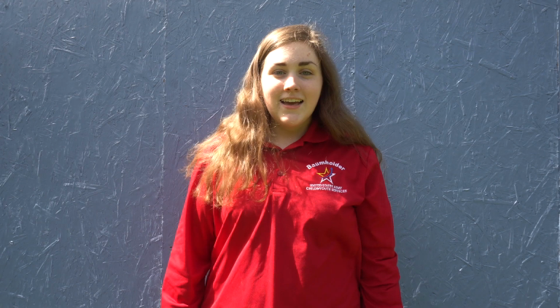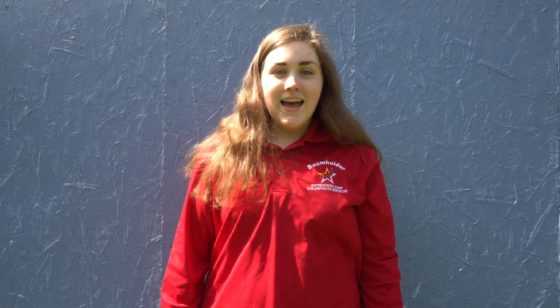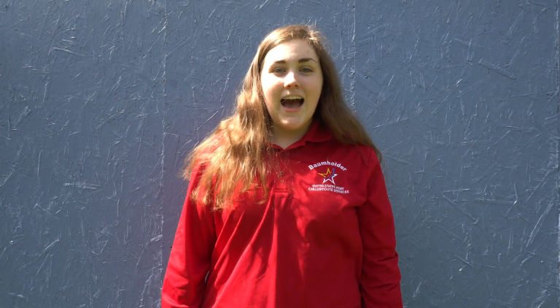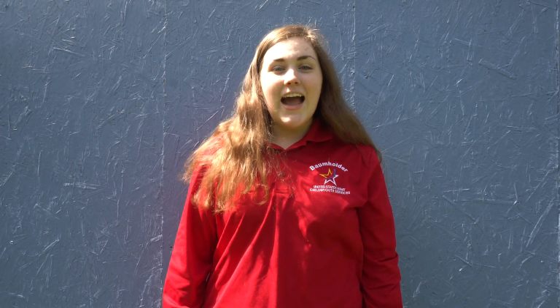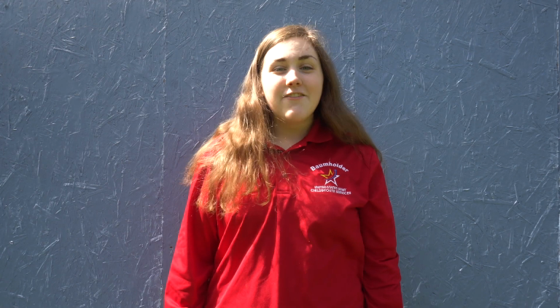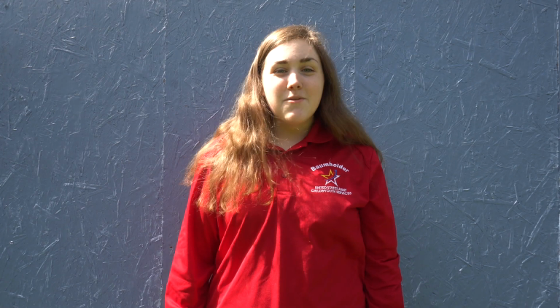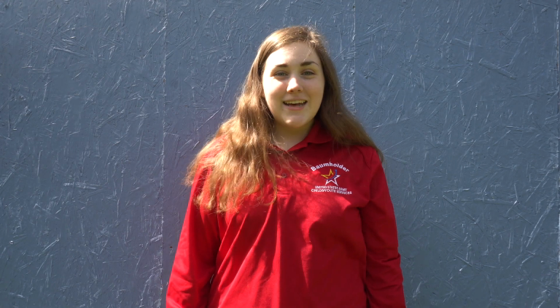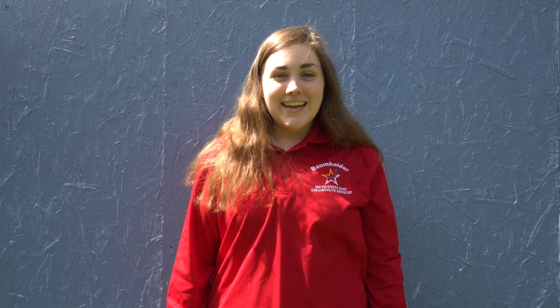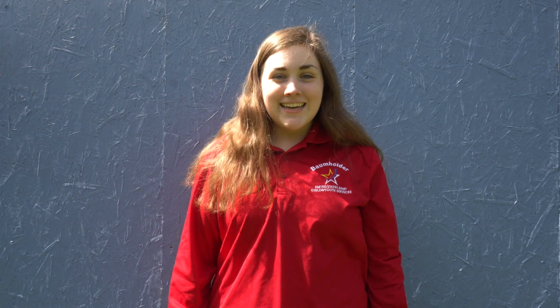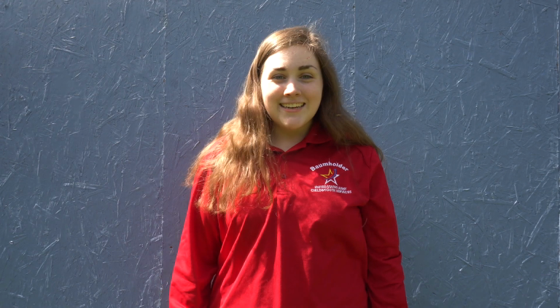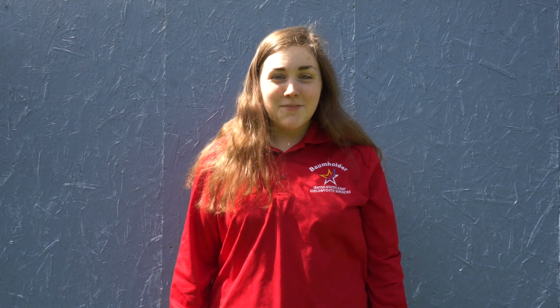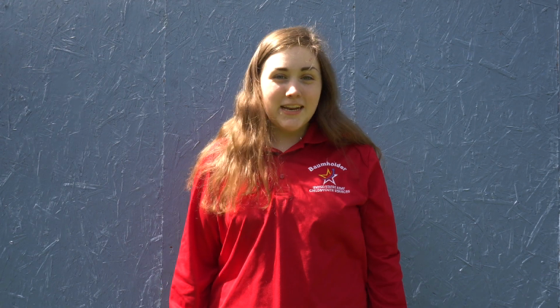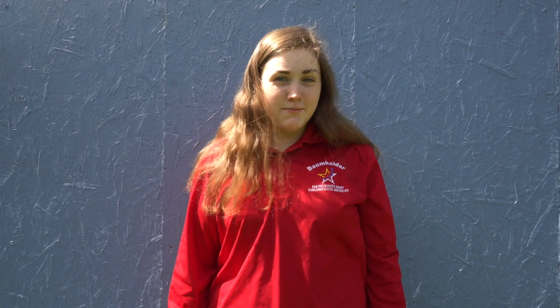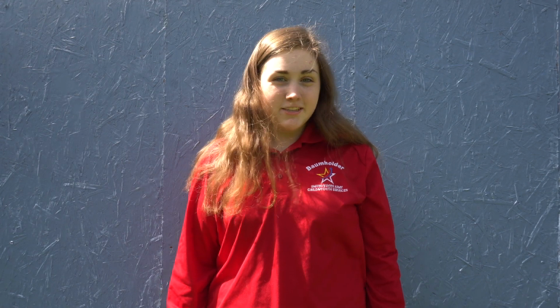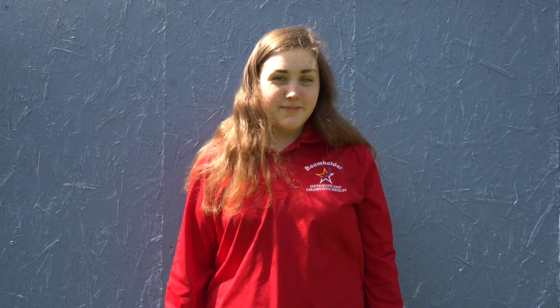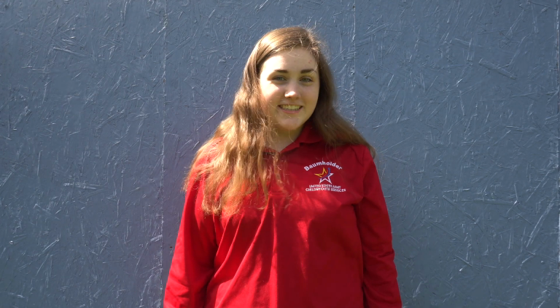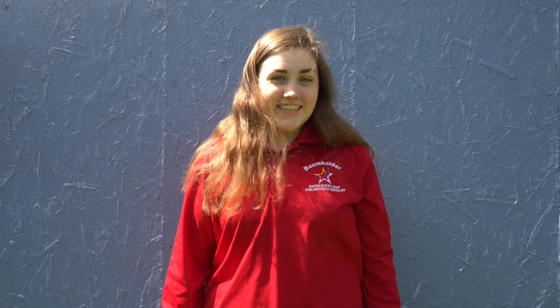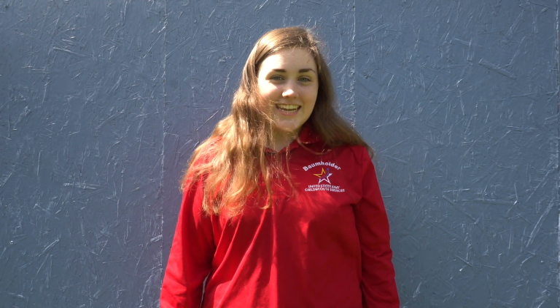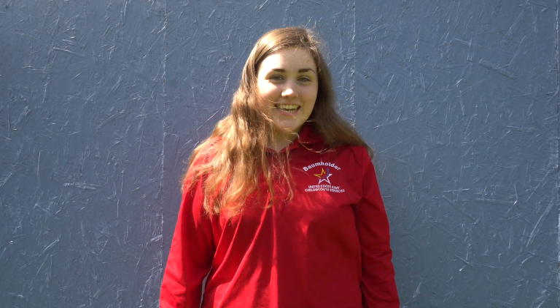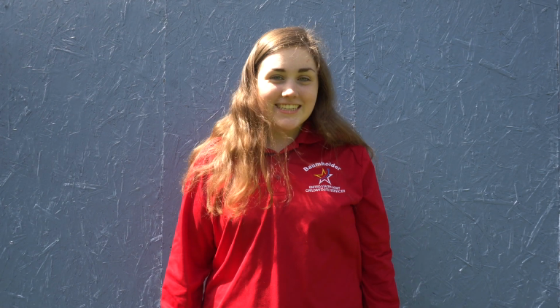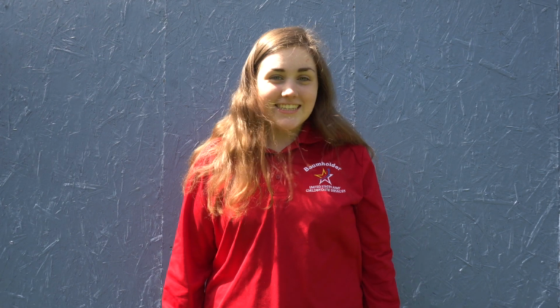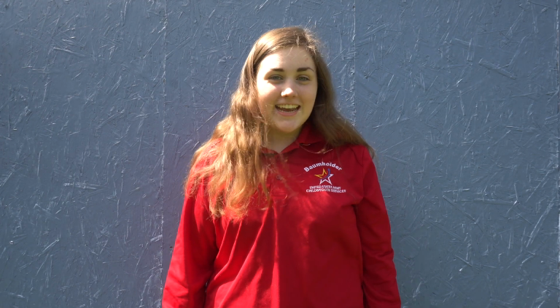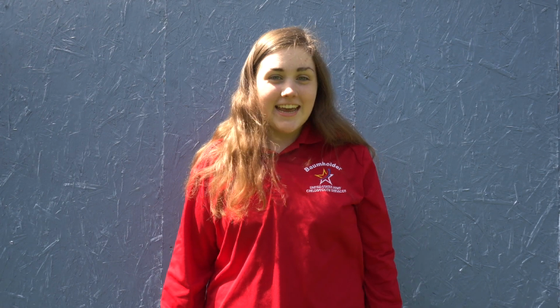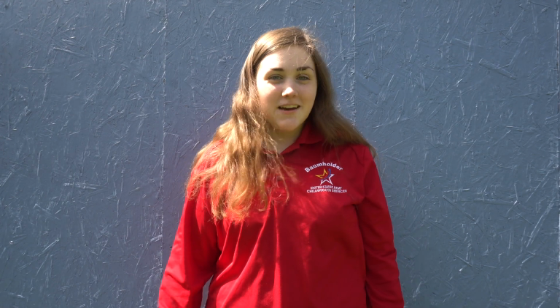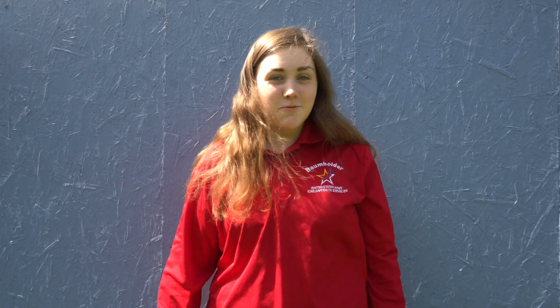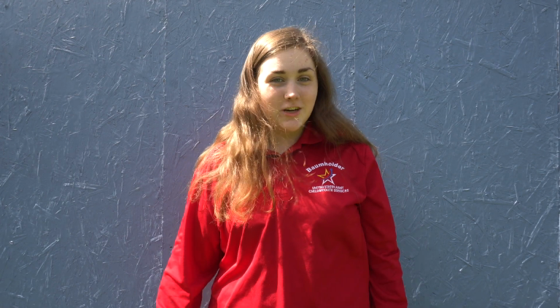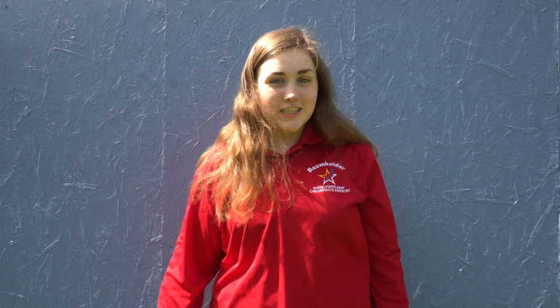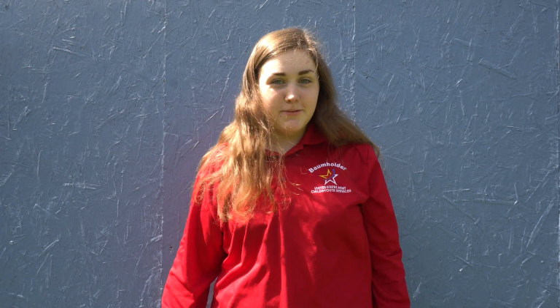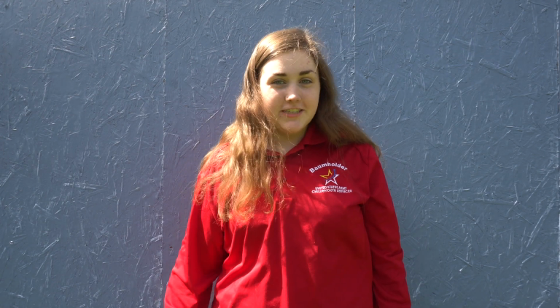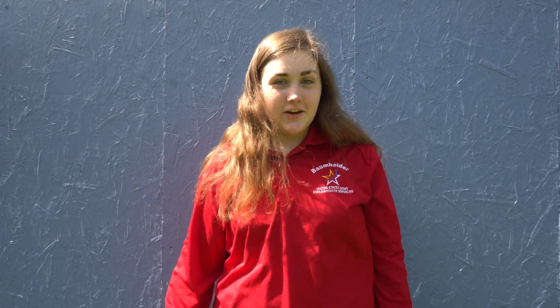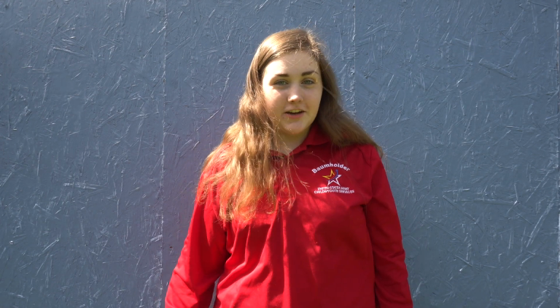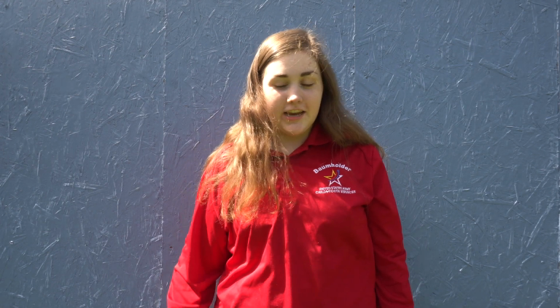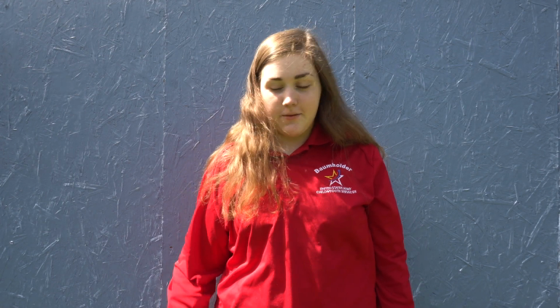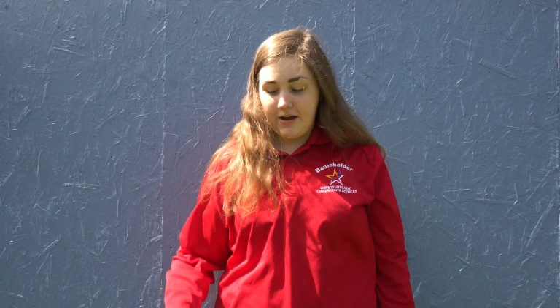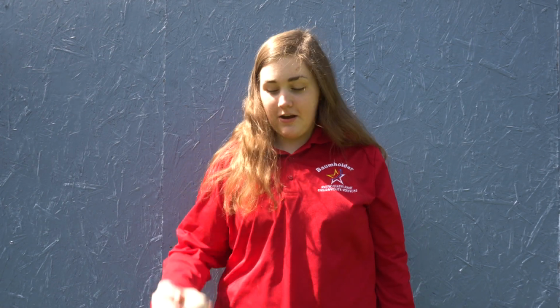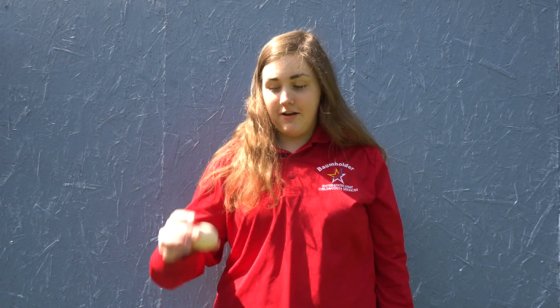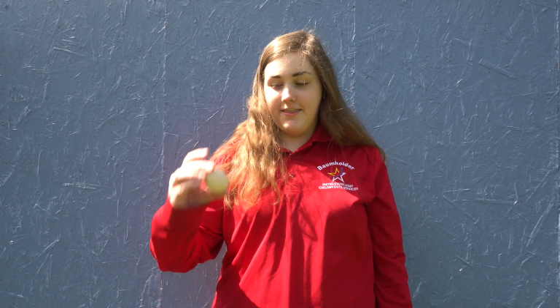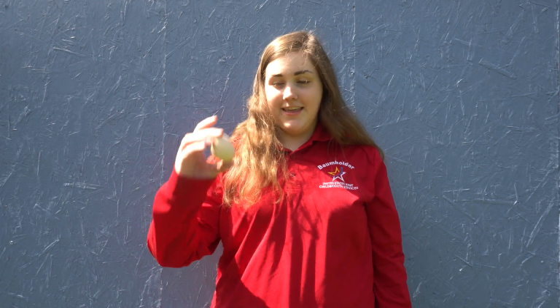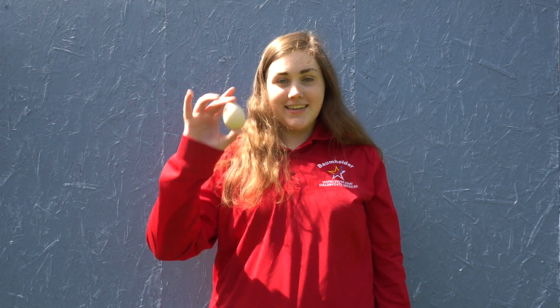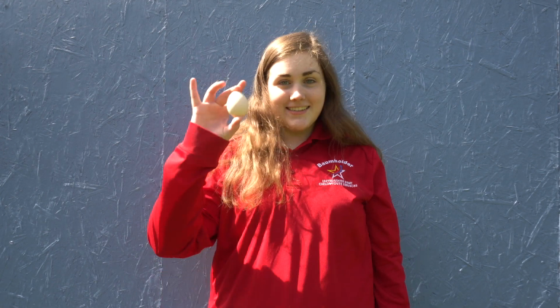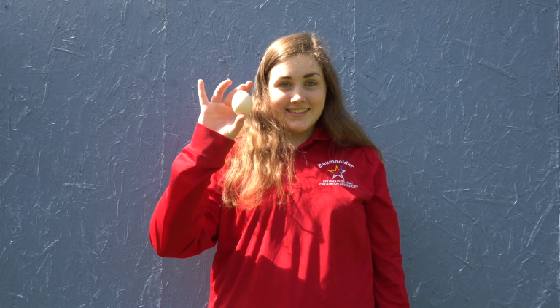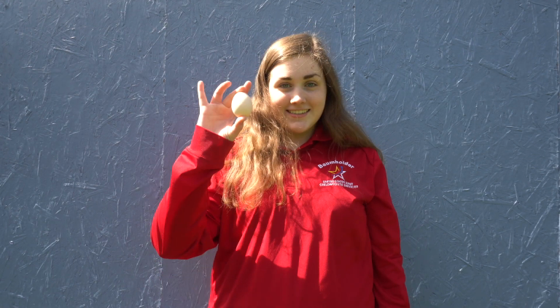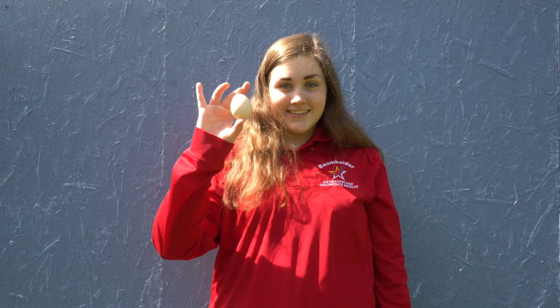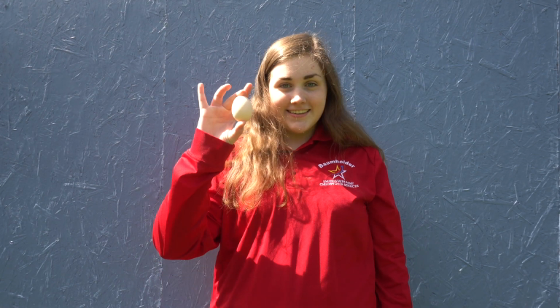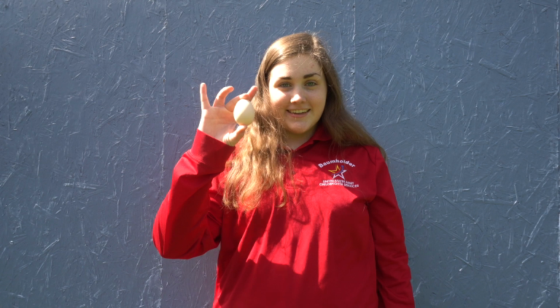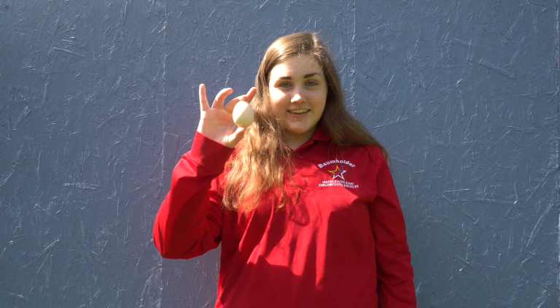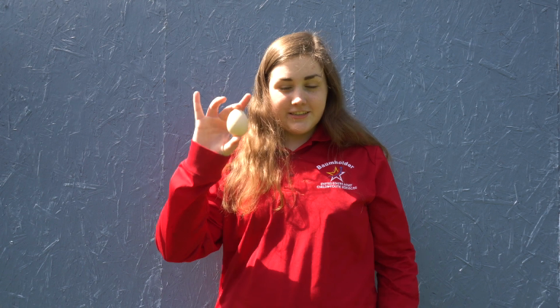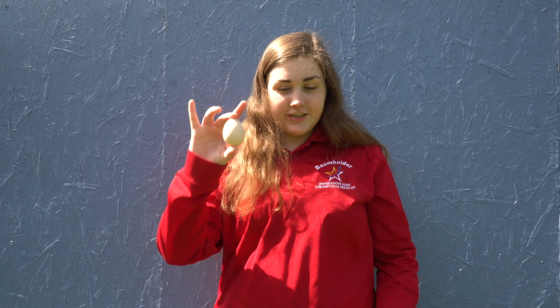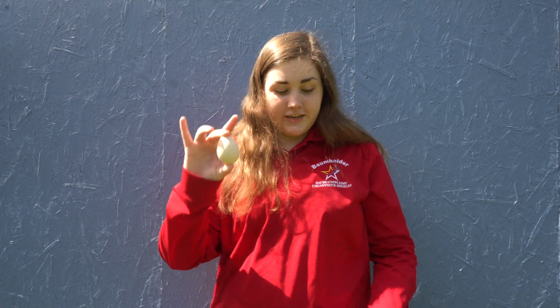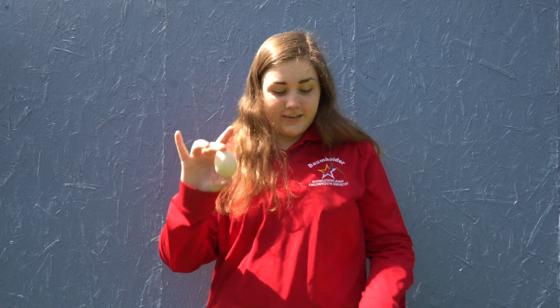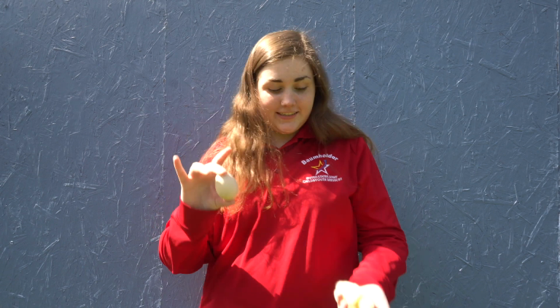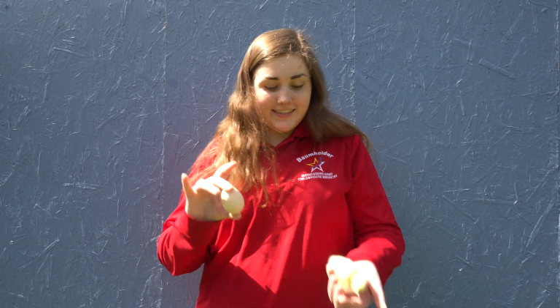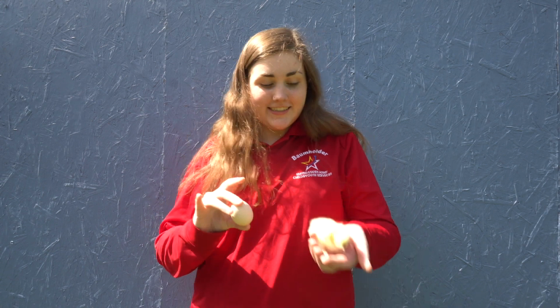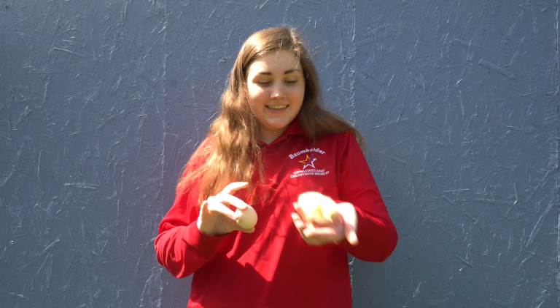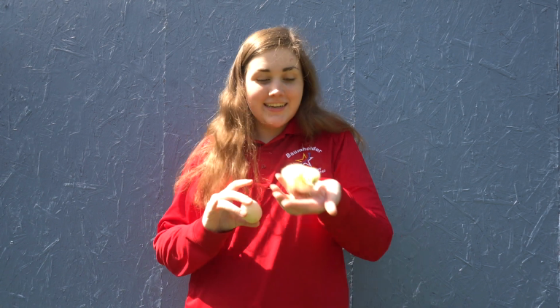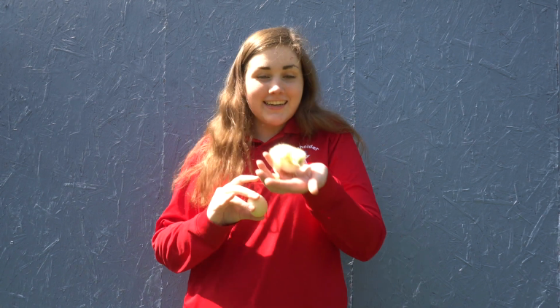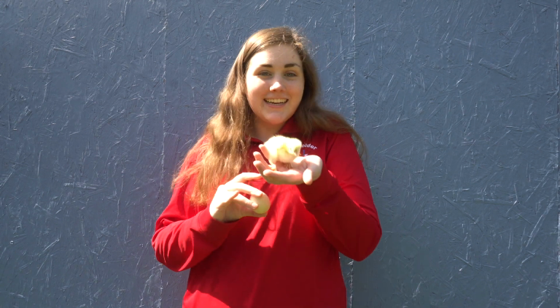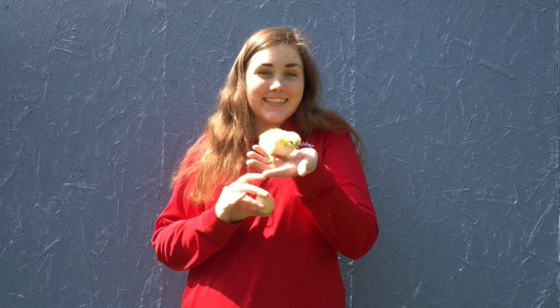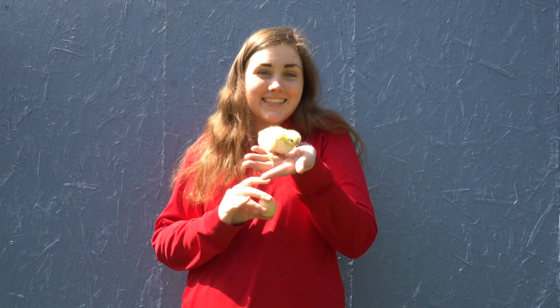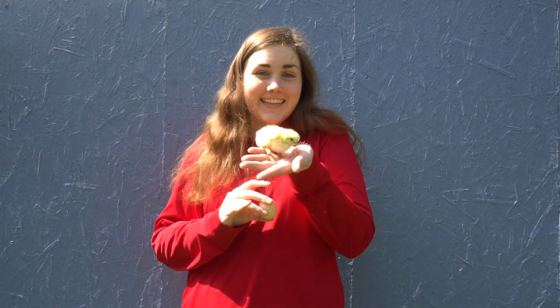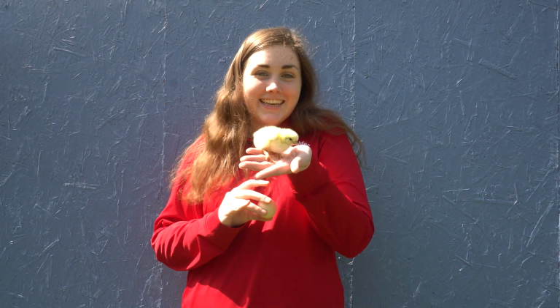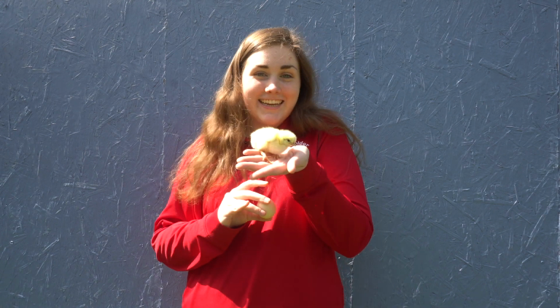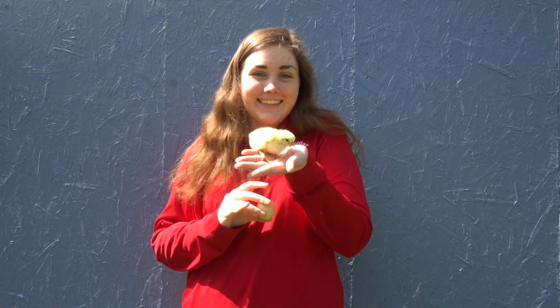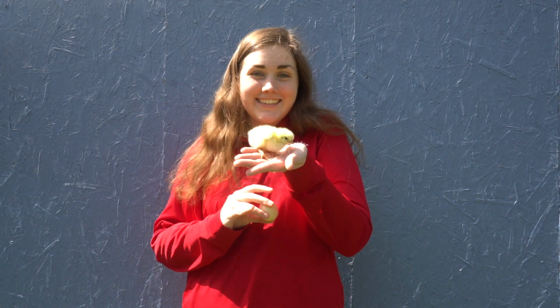Hi everybody! My name is Miss Sydney and today I'm going to be talking about how this turns into this.